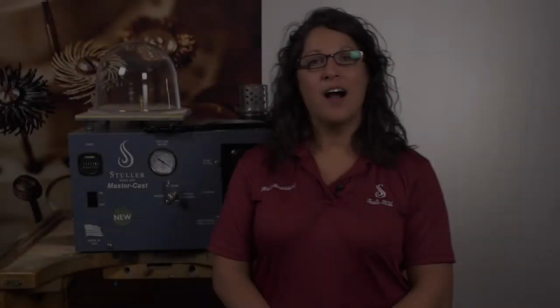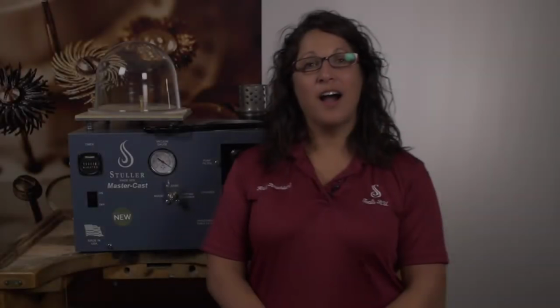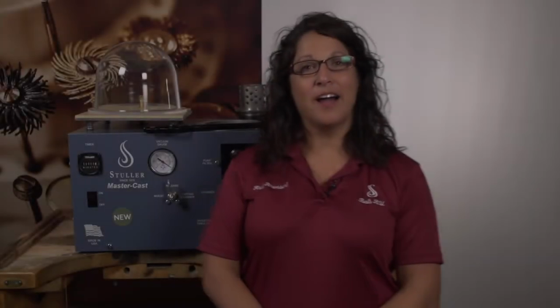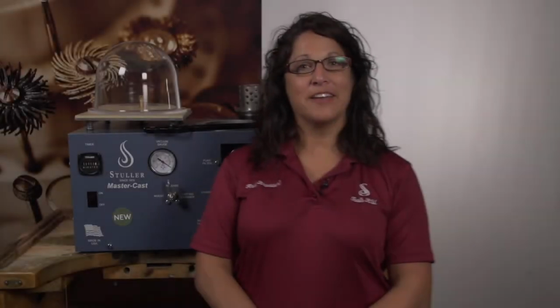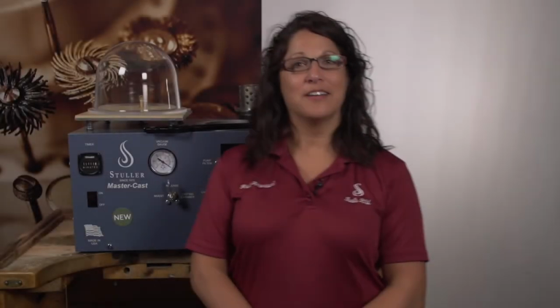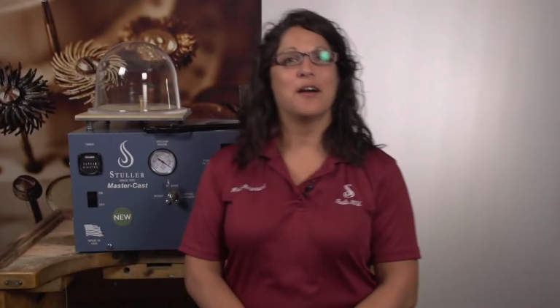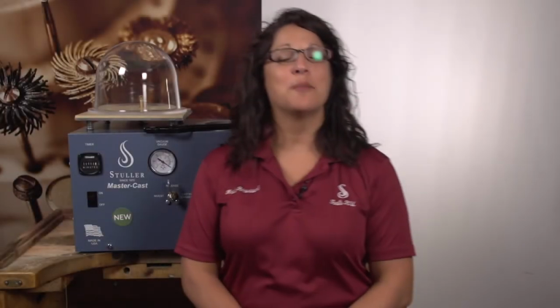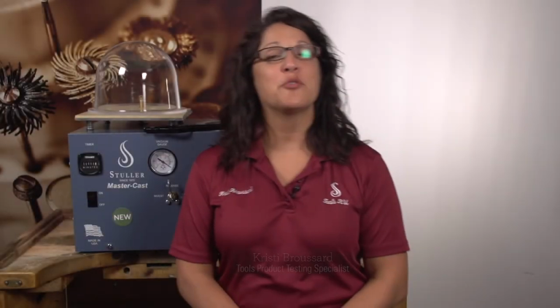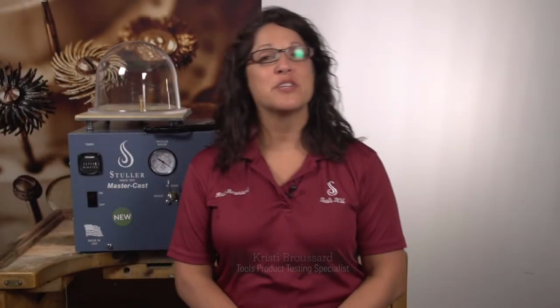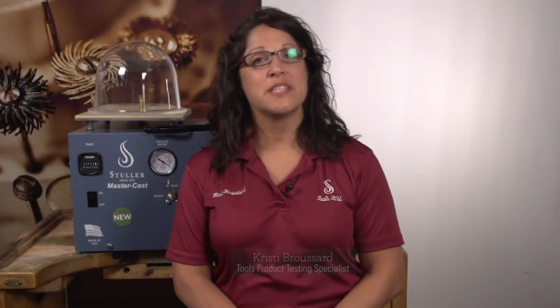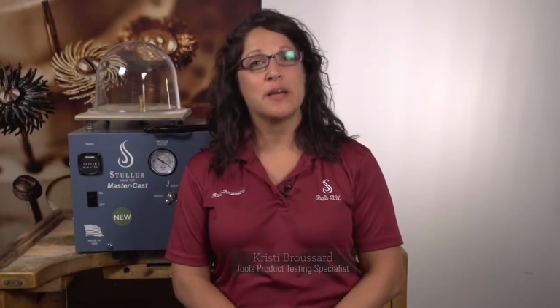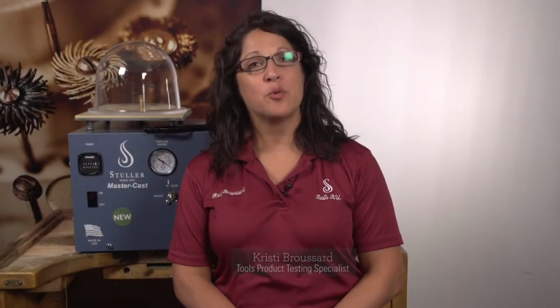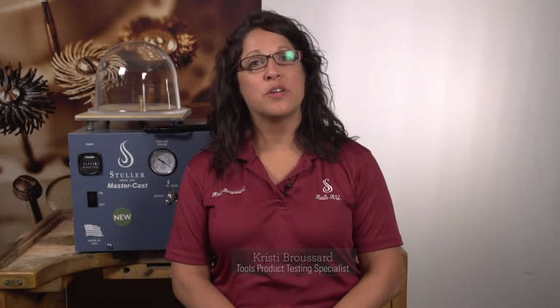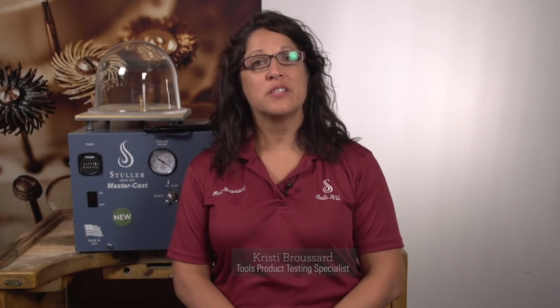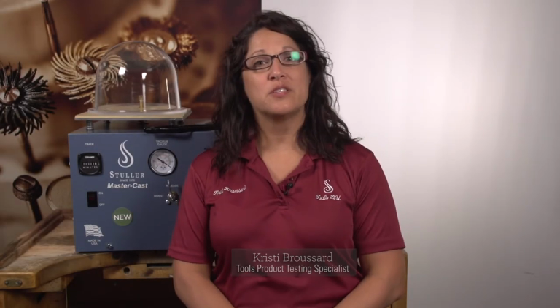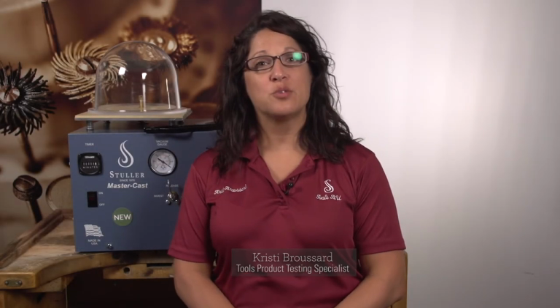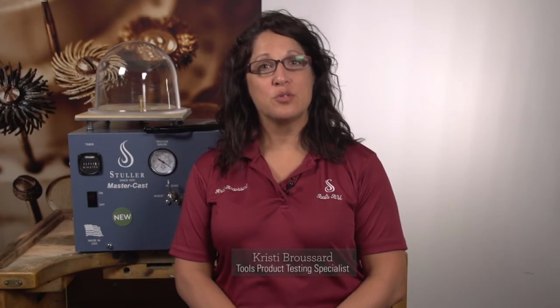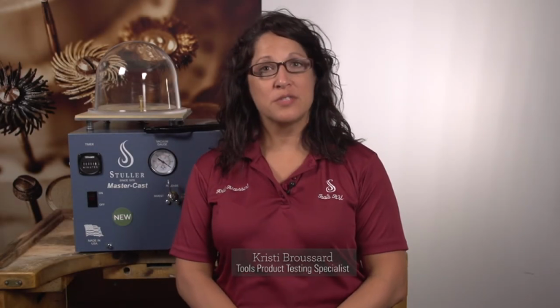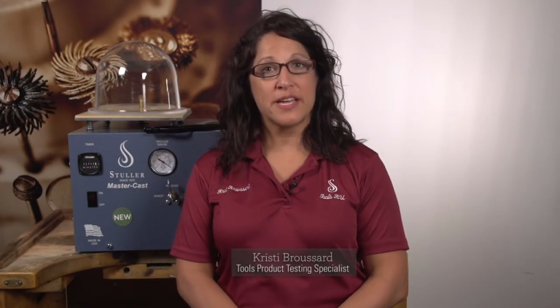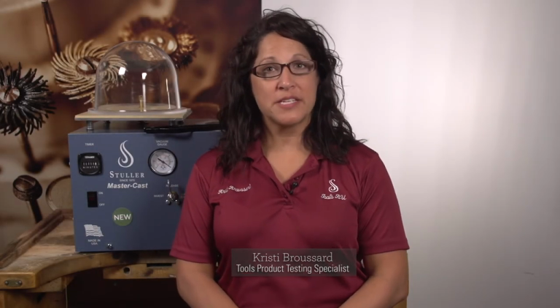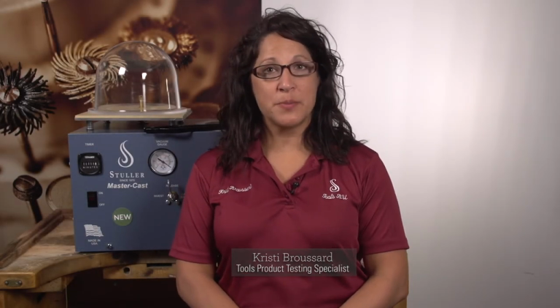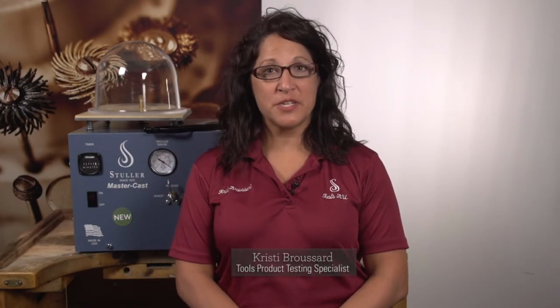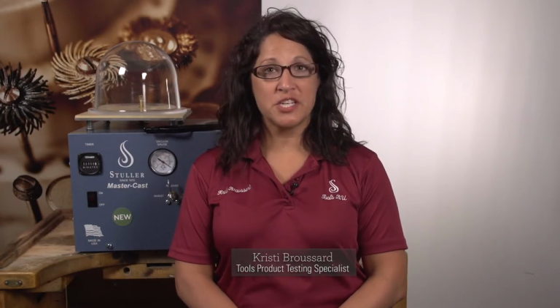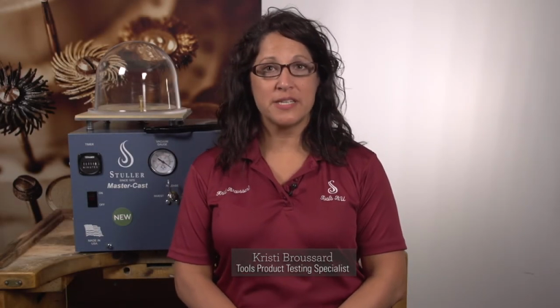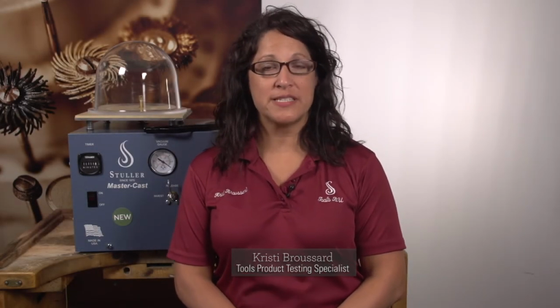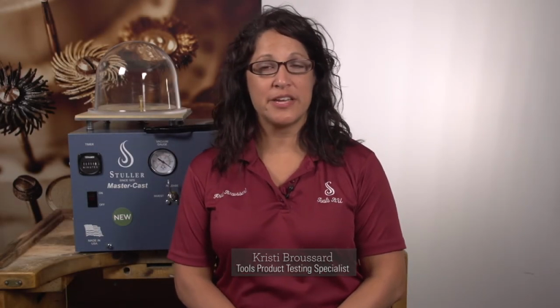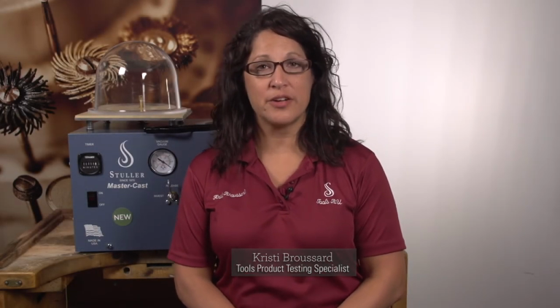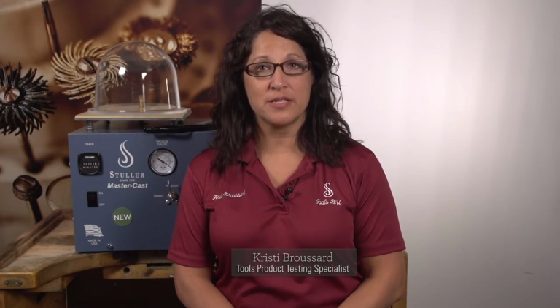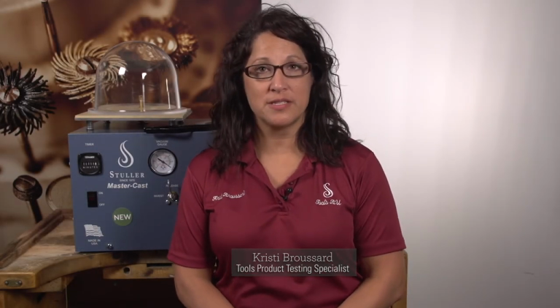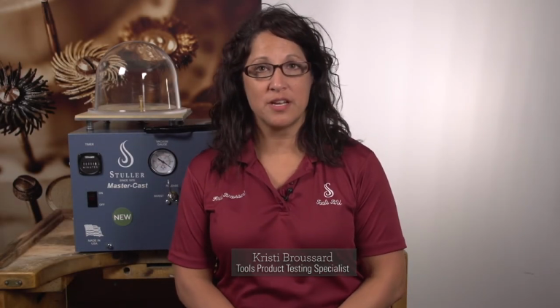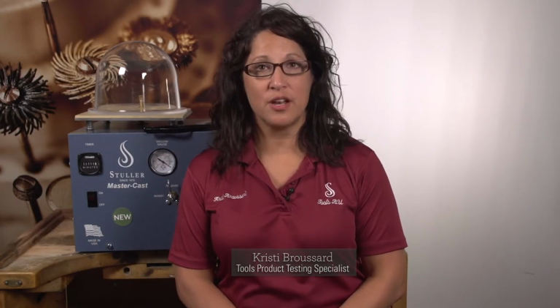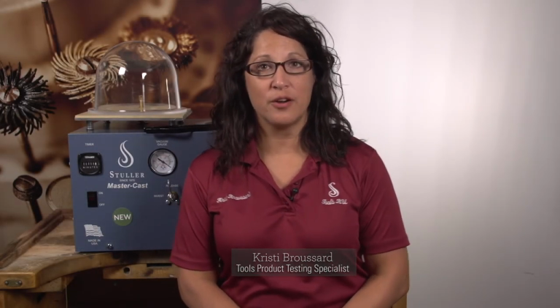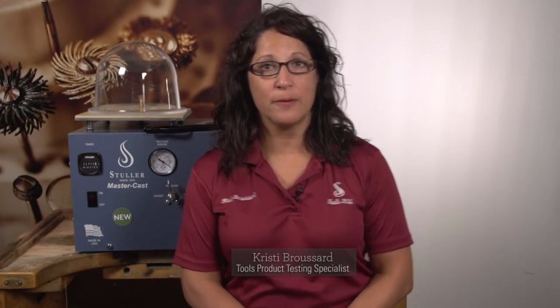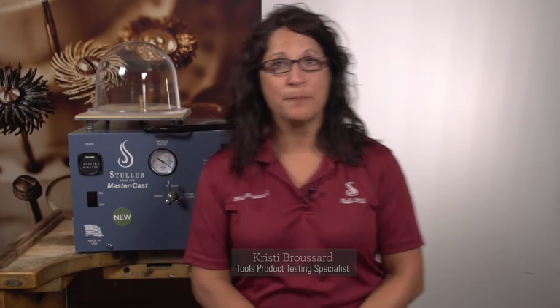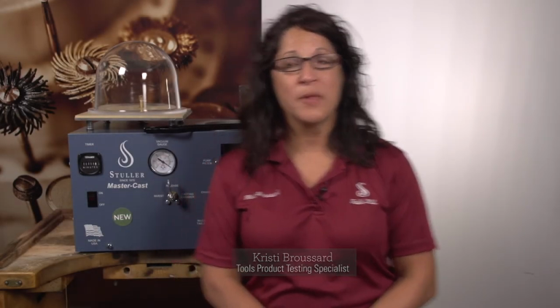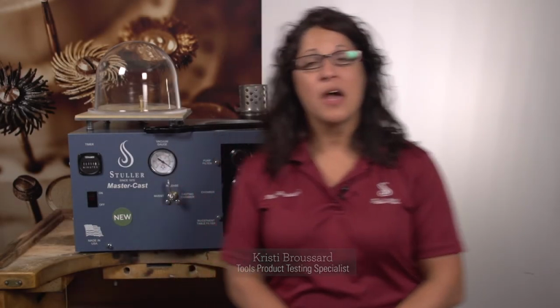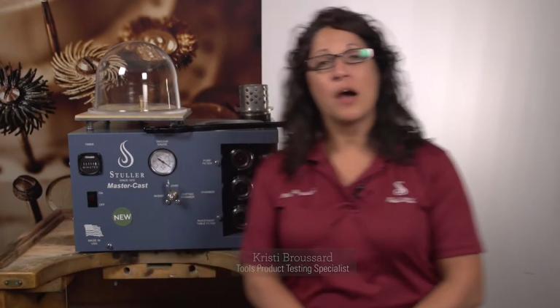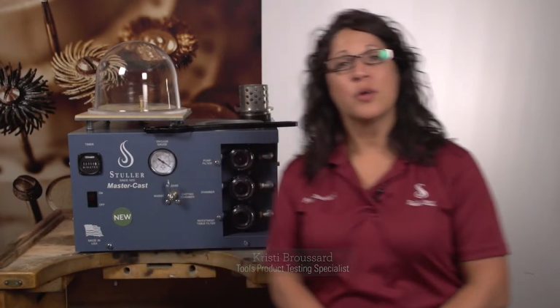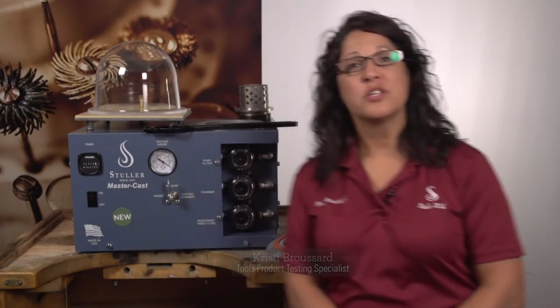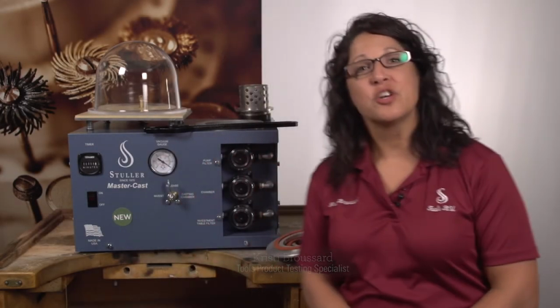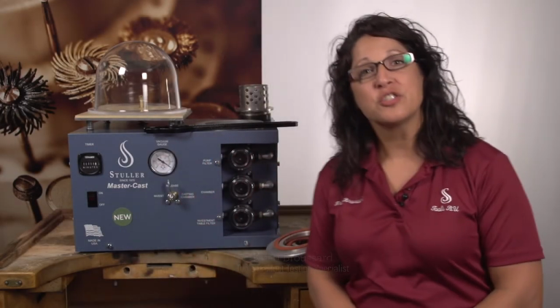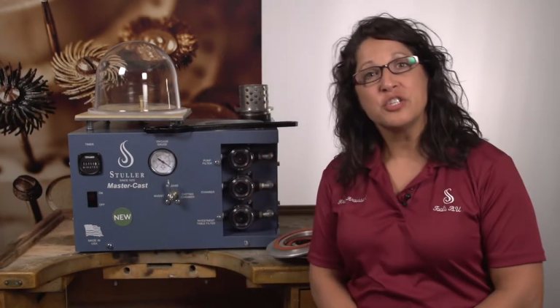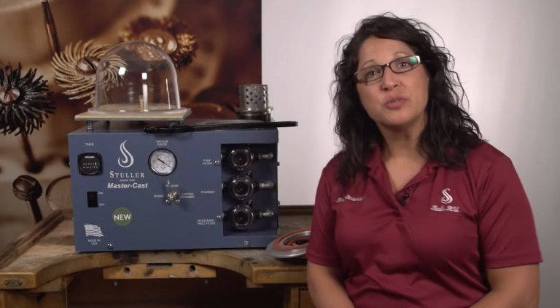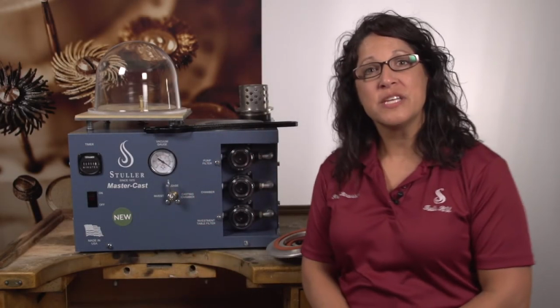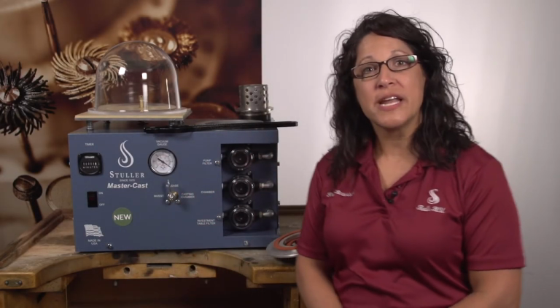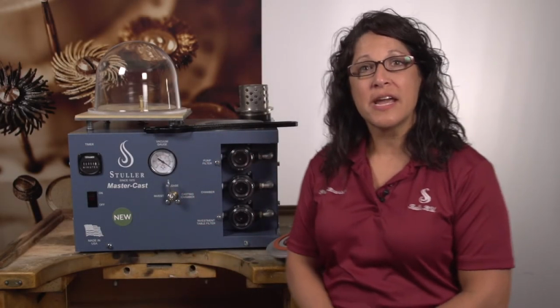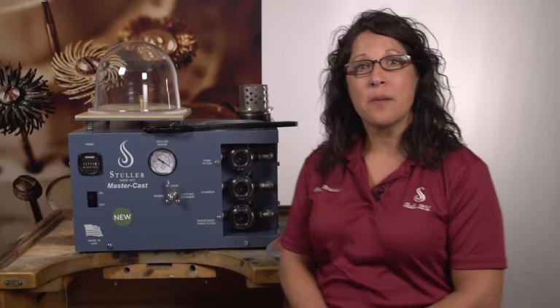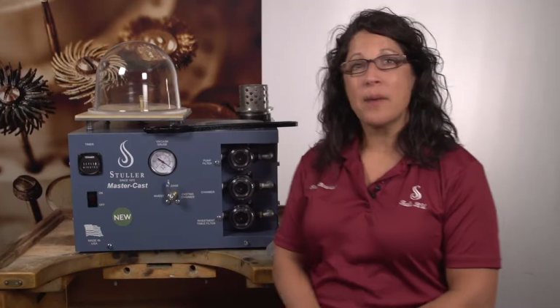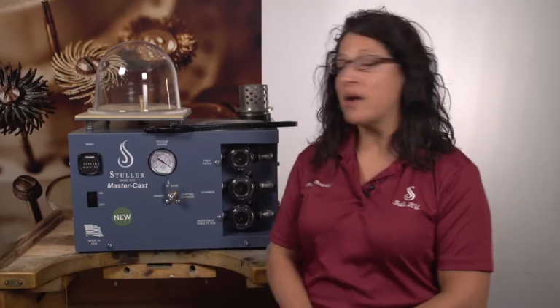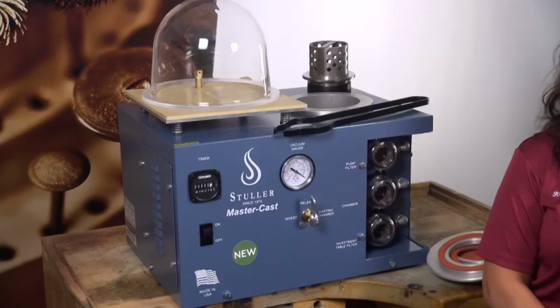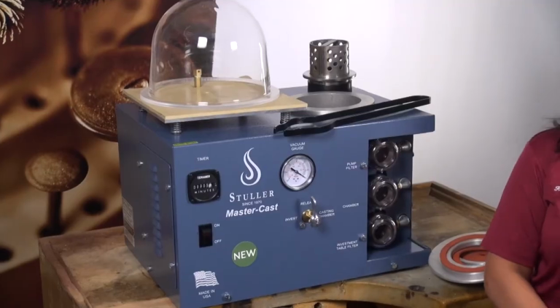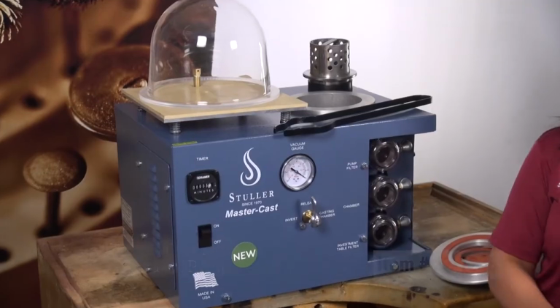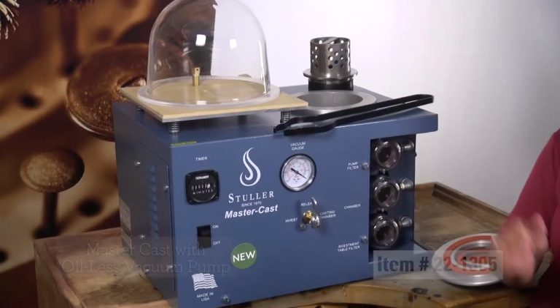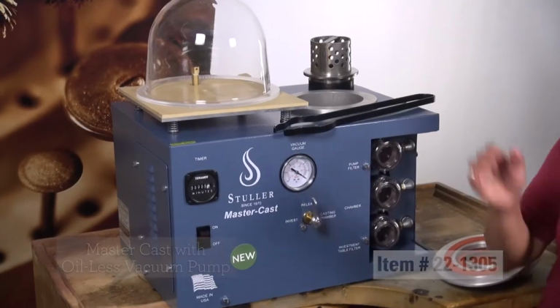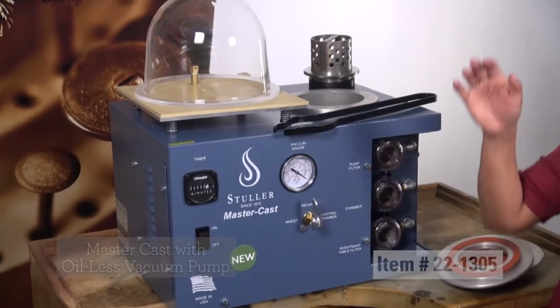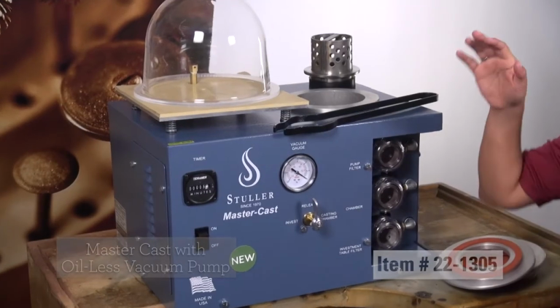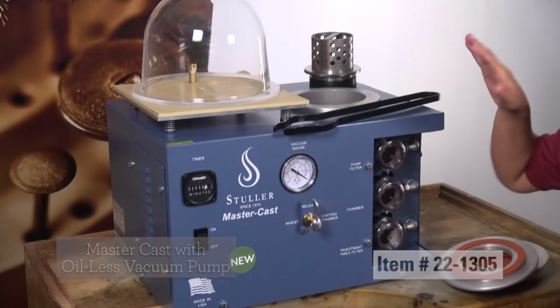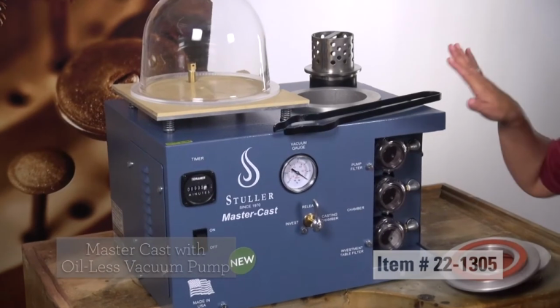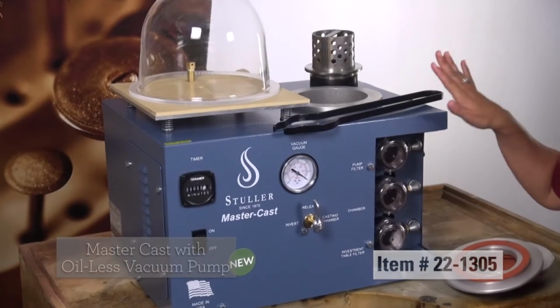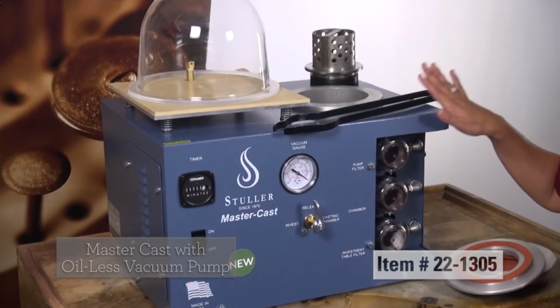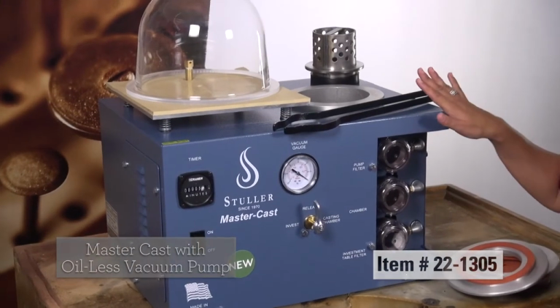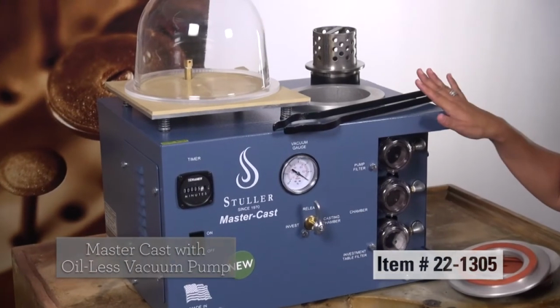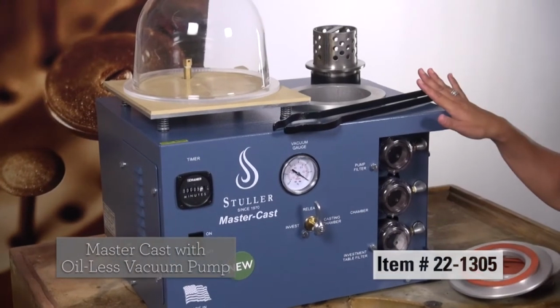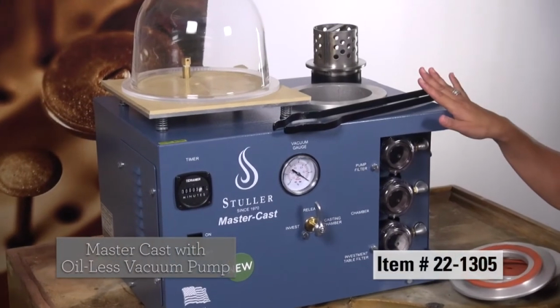Hi, I'm Christy. I'm one of the tools tech specialists here at Stuller. I want to talk to you today about our Stuller MasterCast.